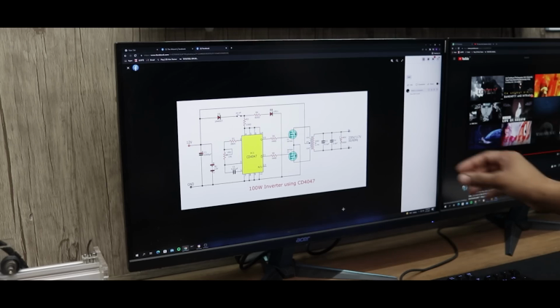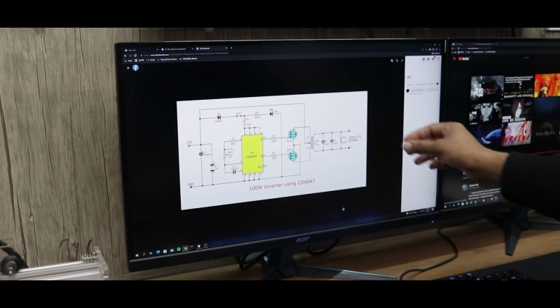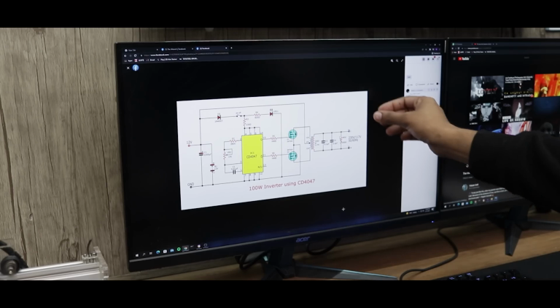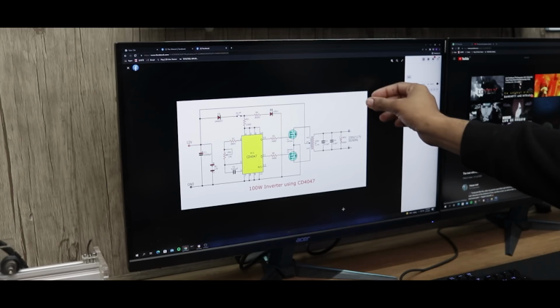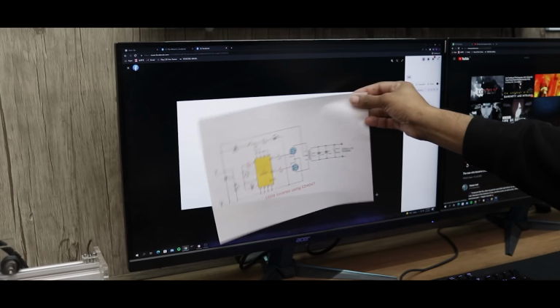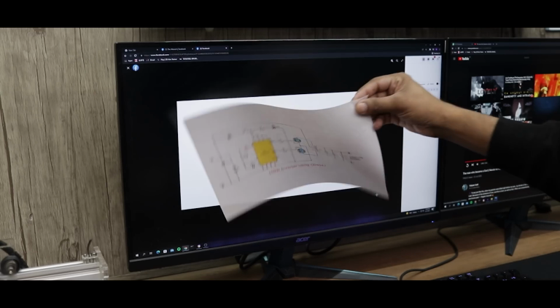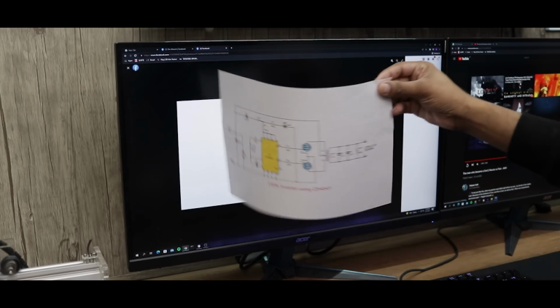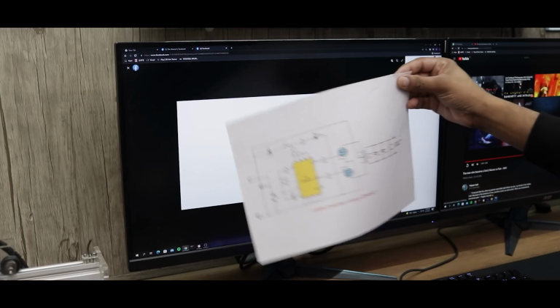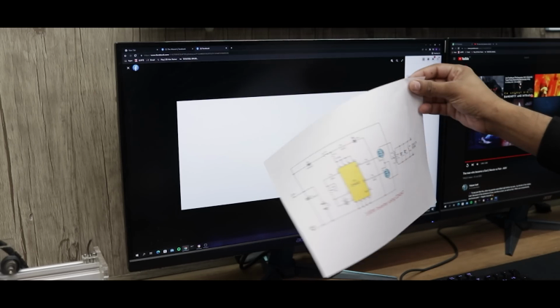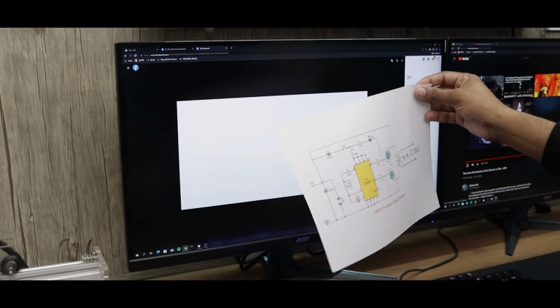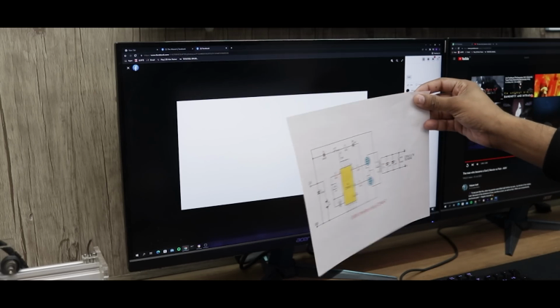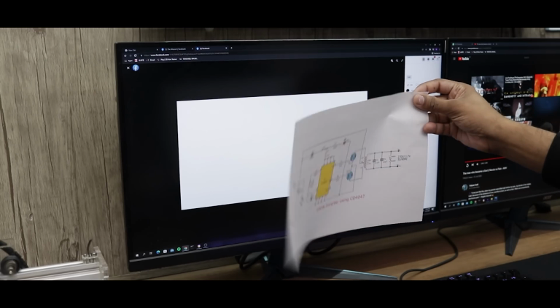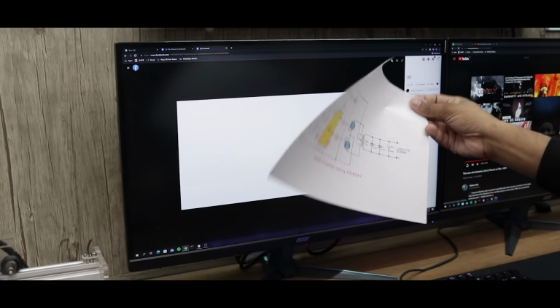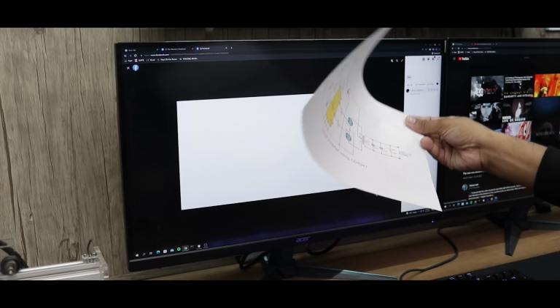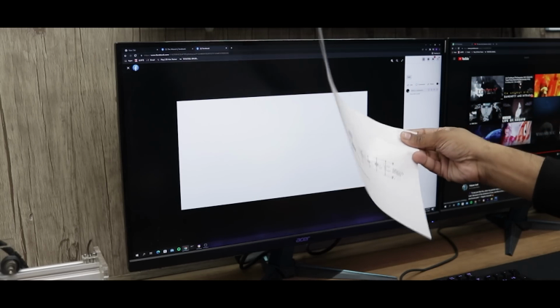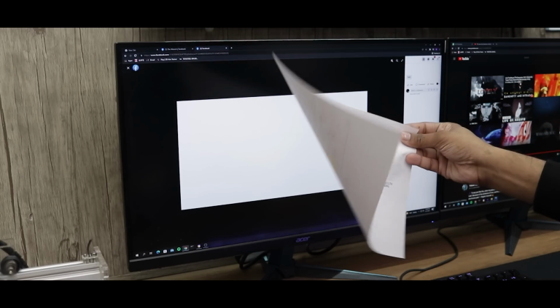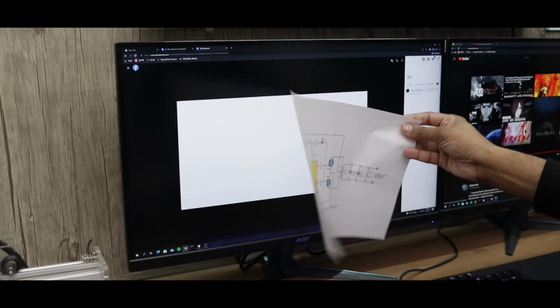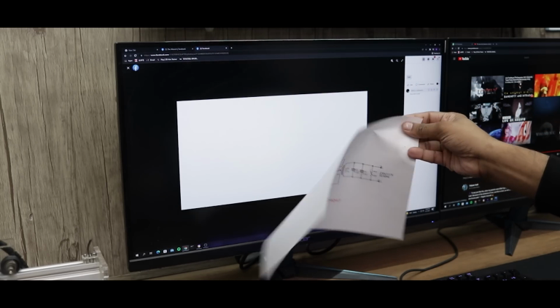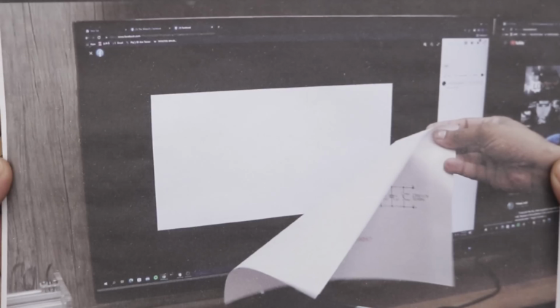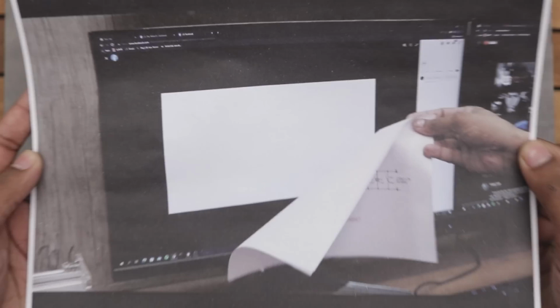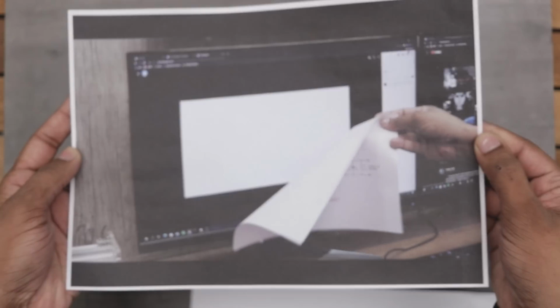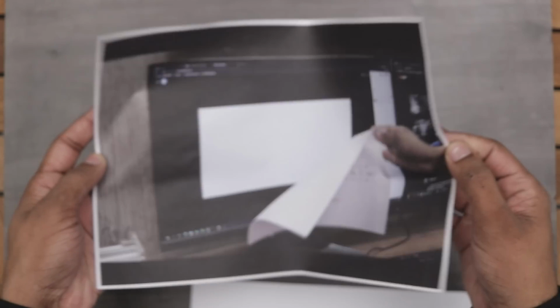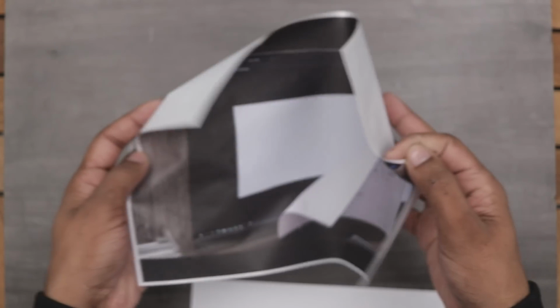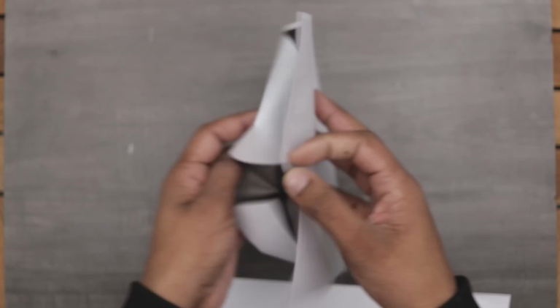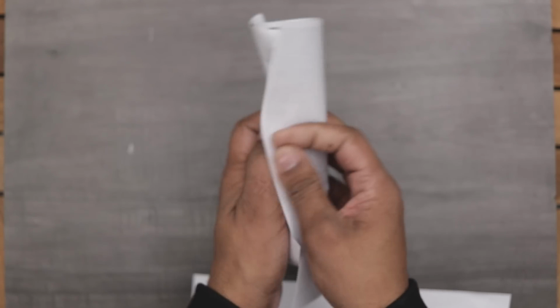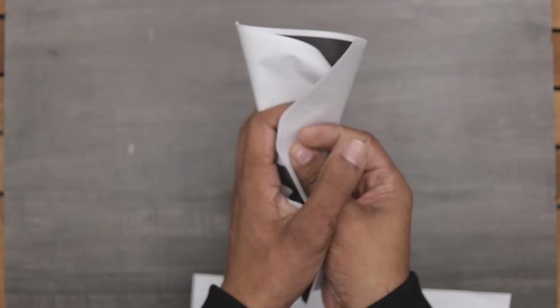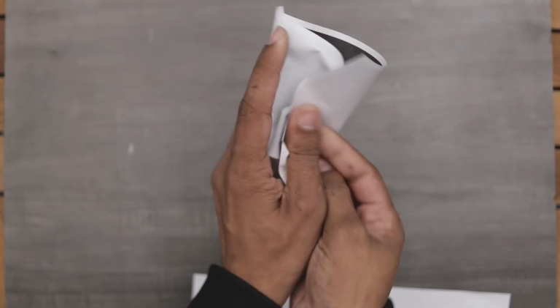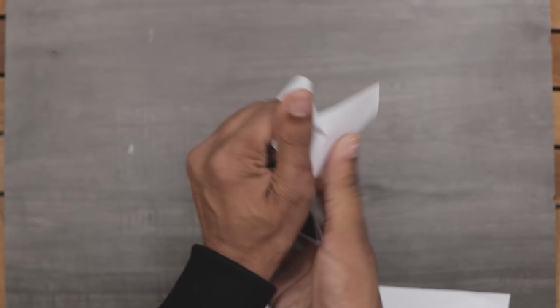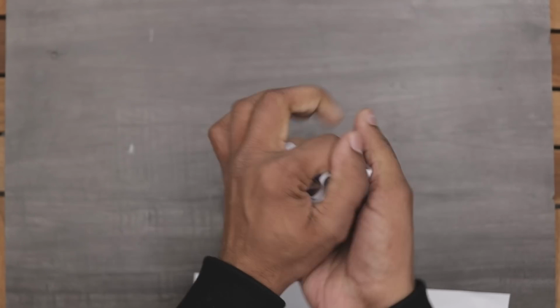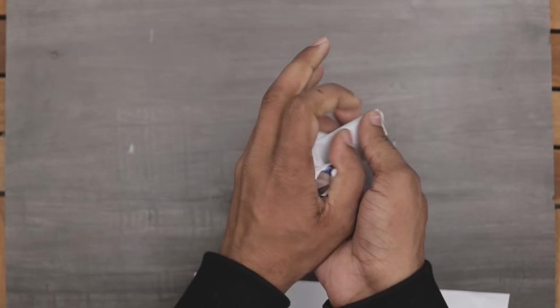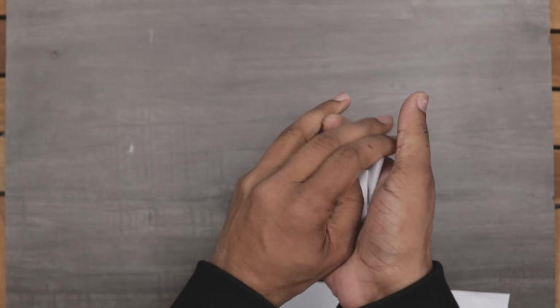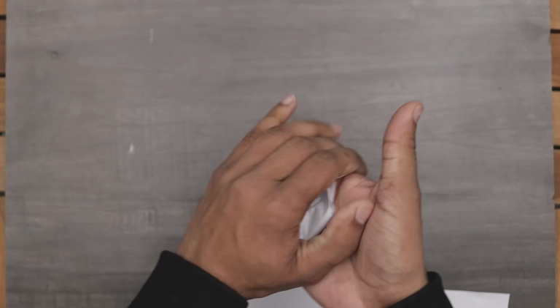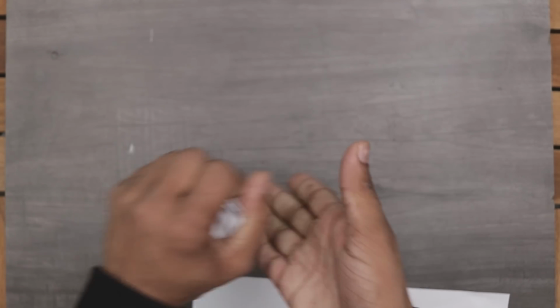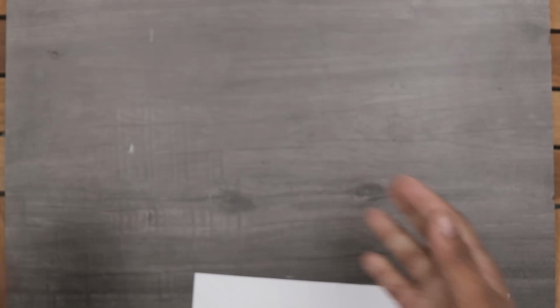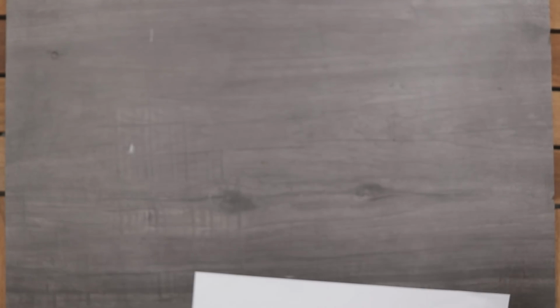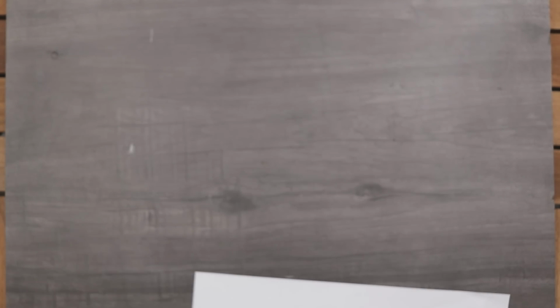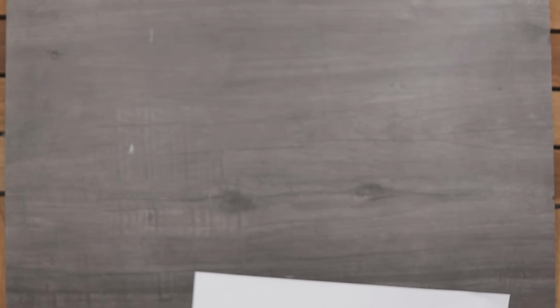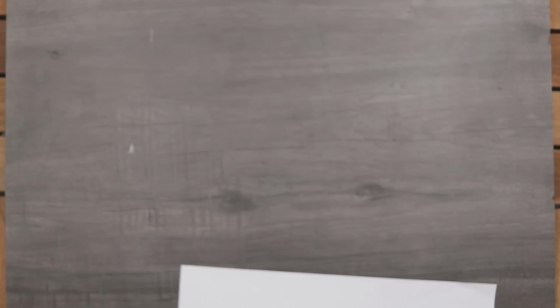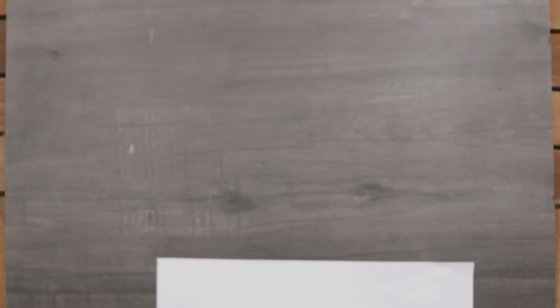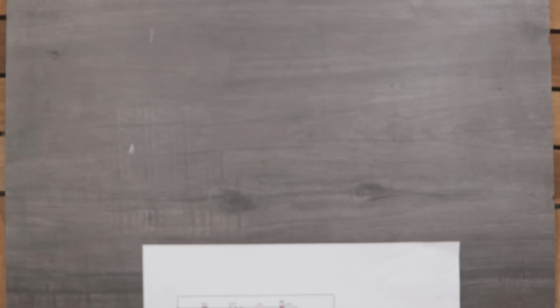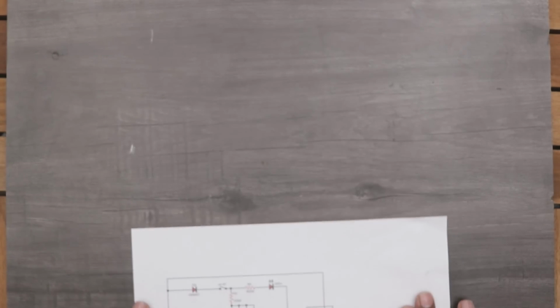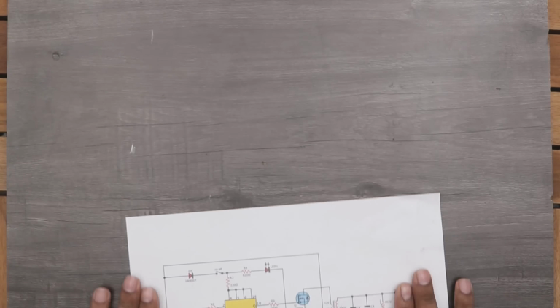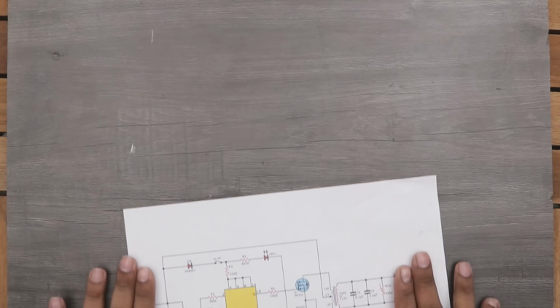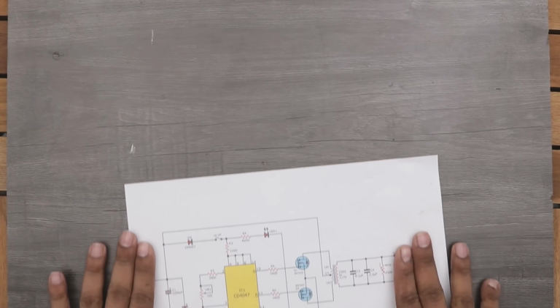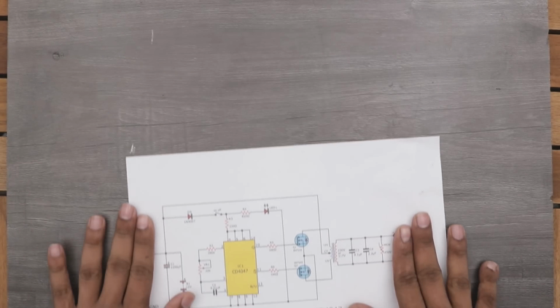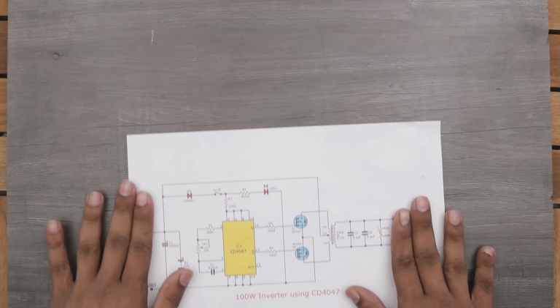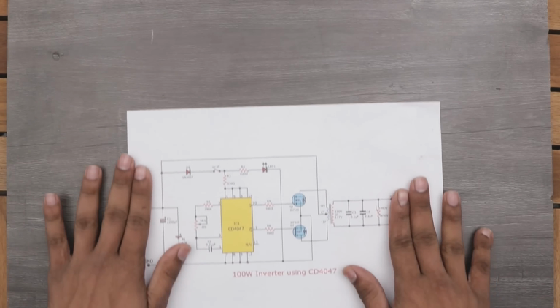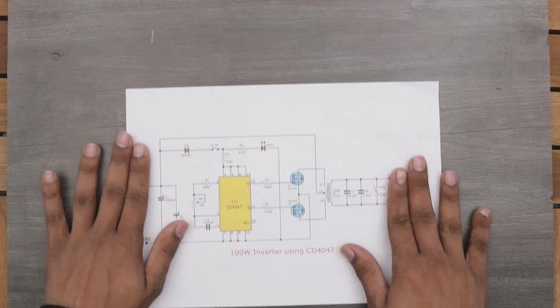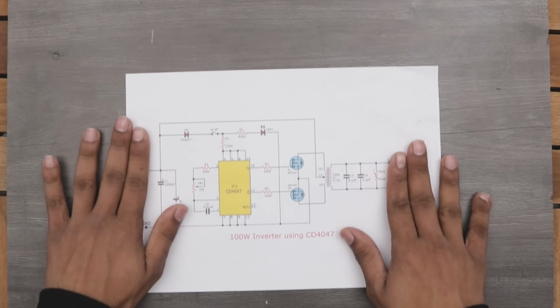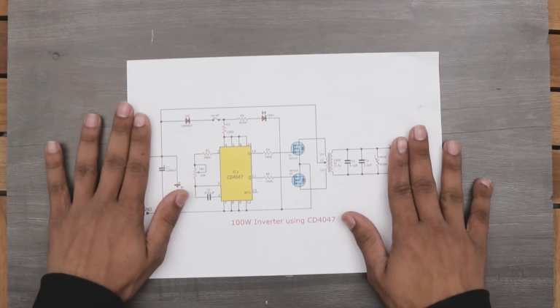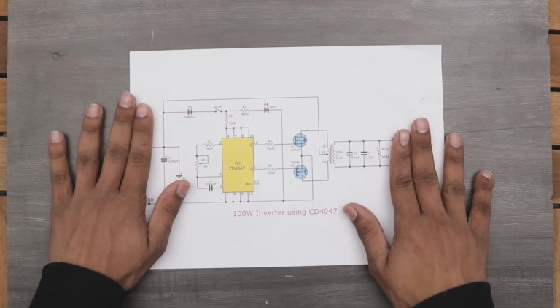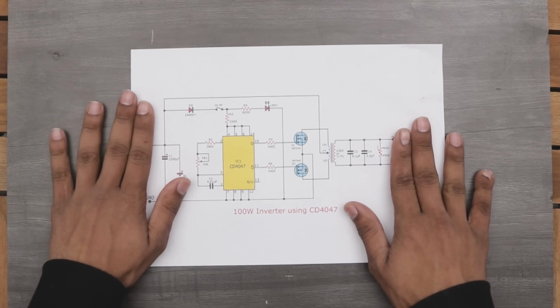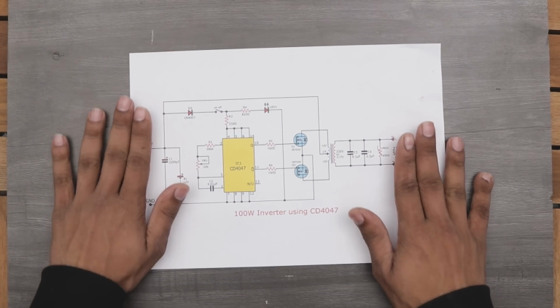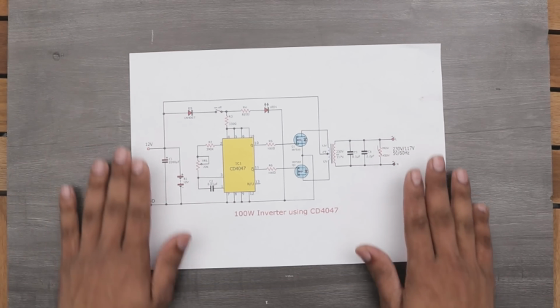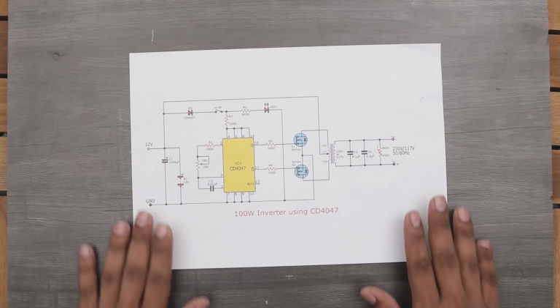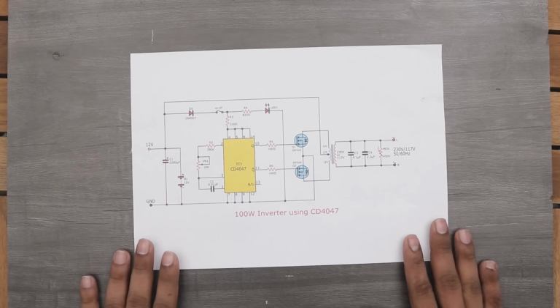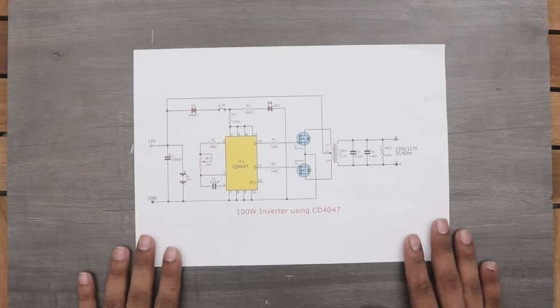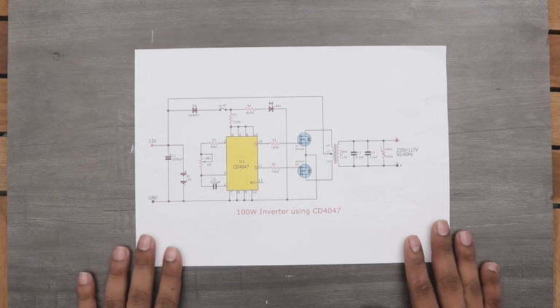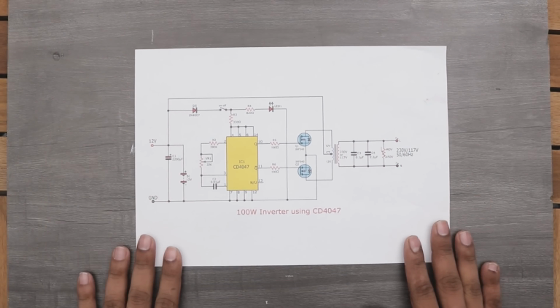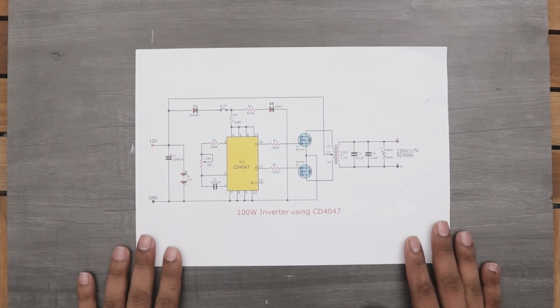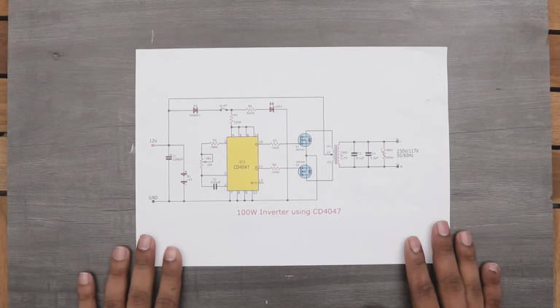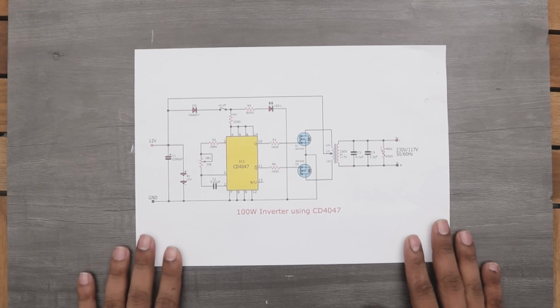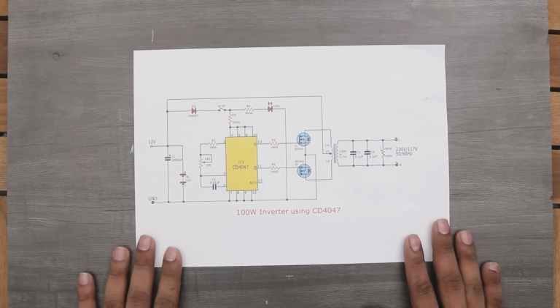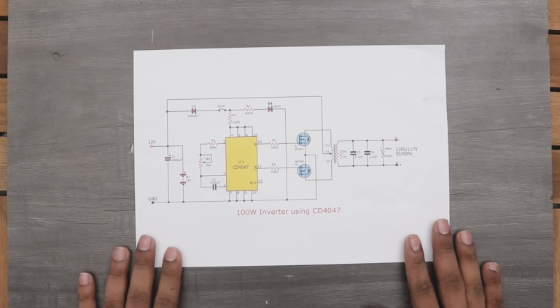So a few days back, I found the circuit diagram on the internet. It's a diagram of an inverter made by using very few components.